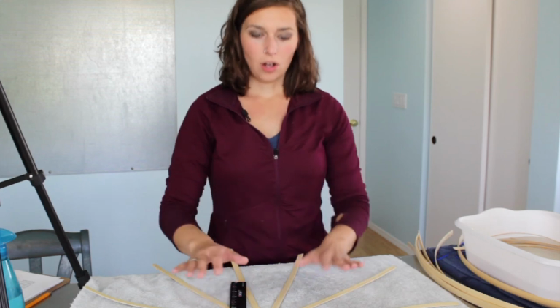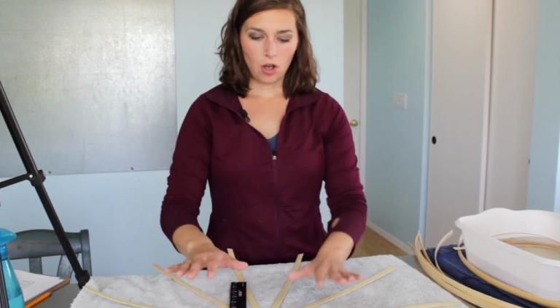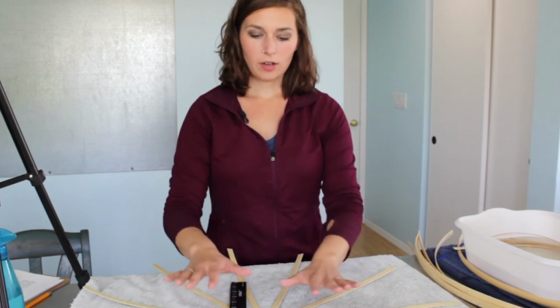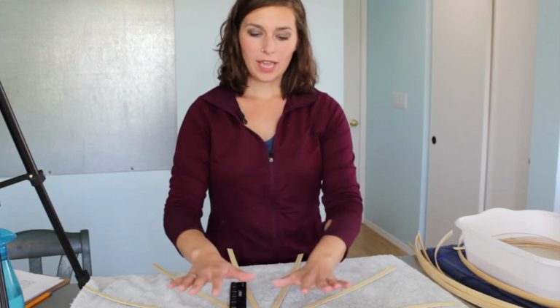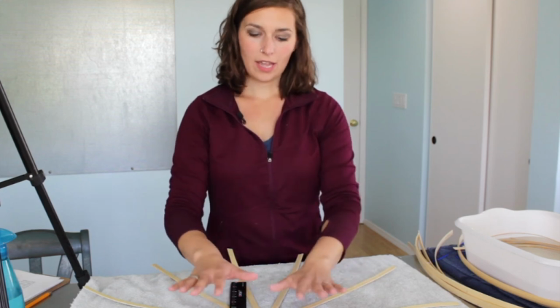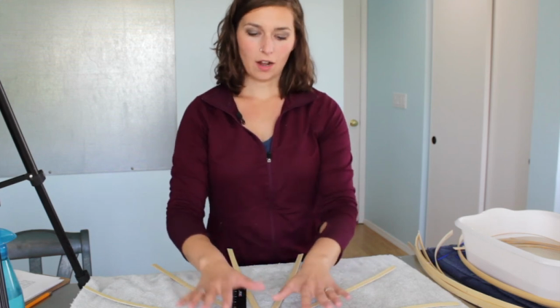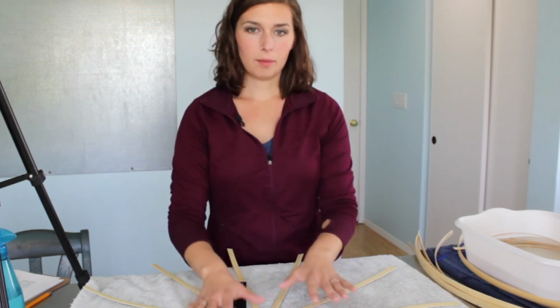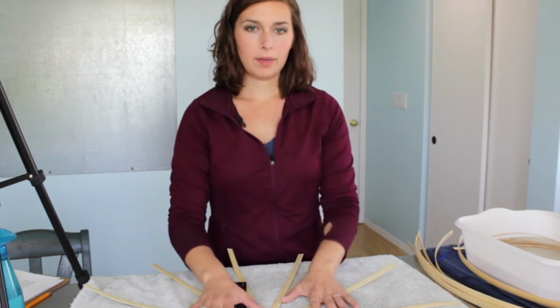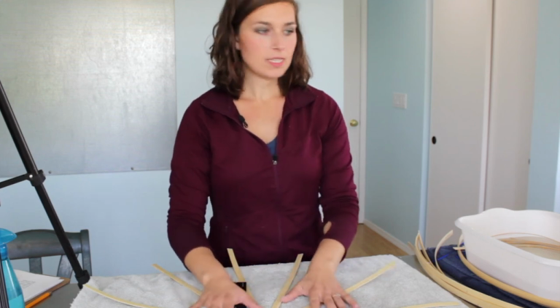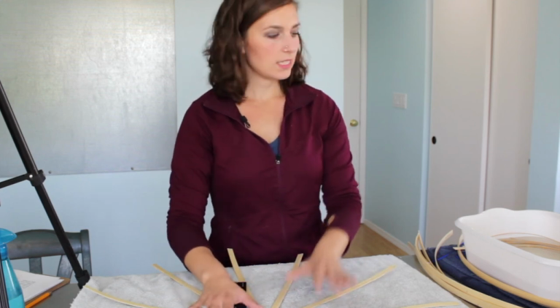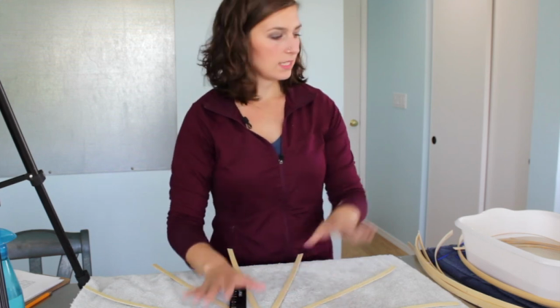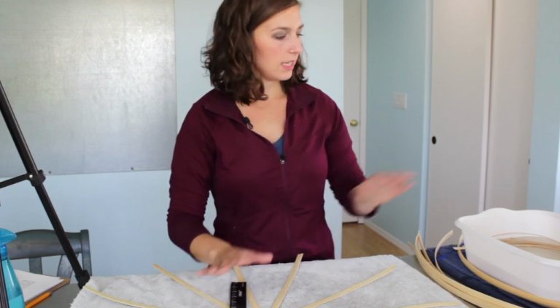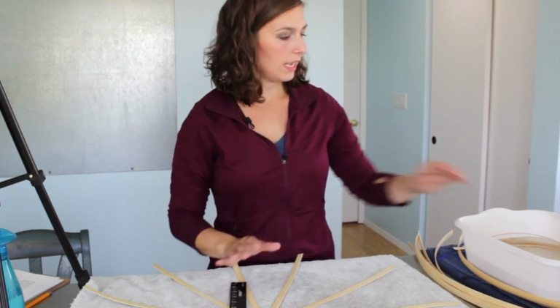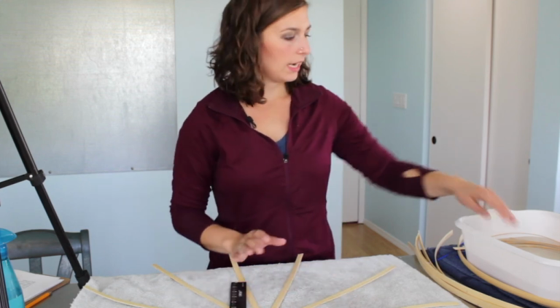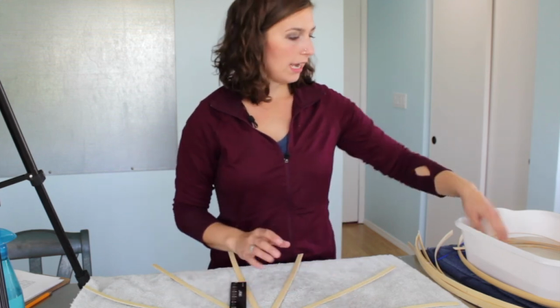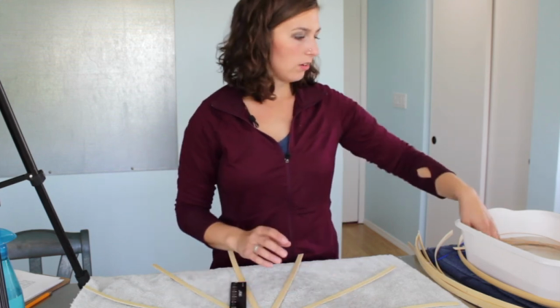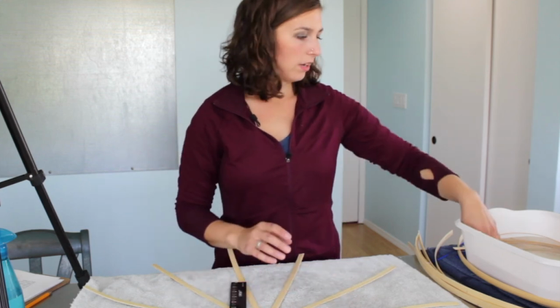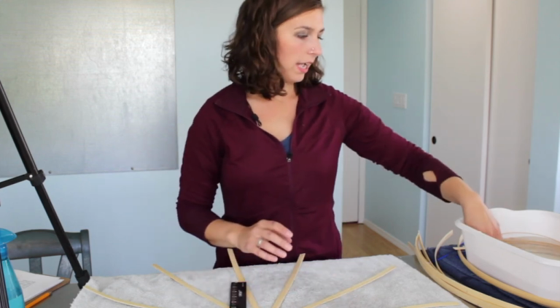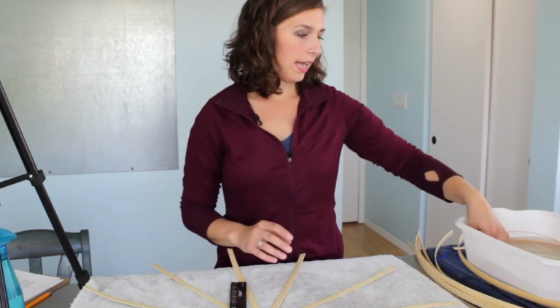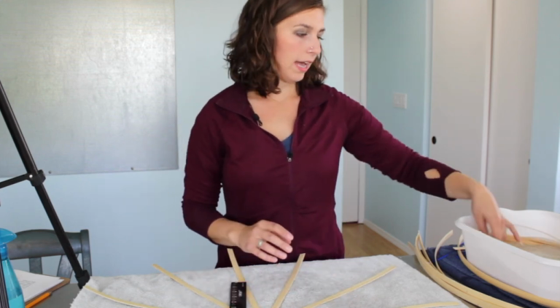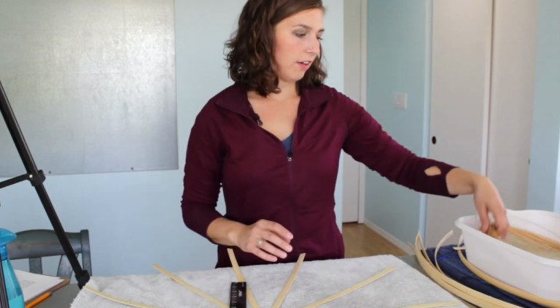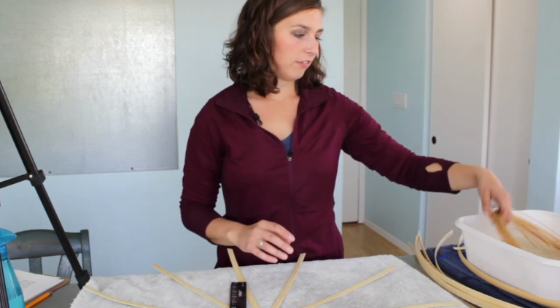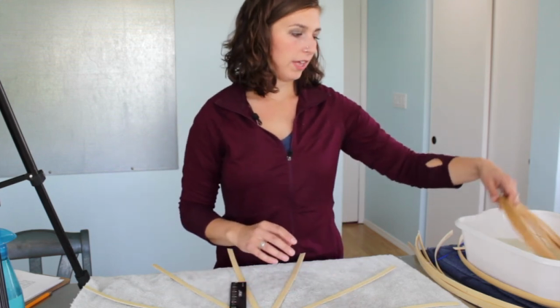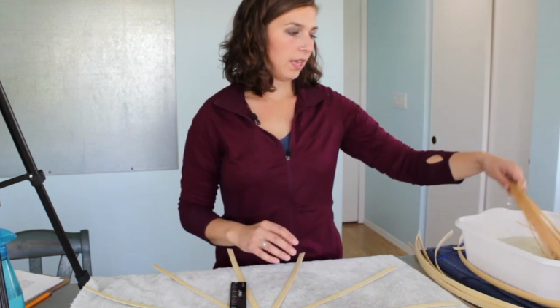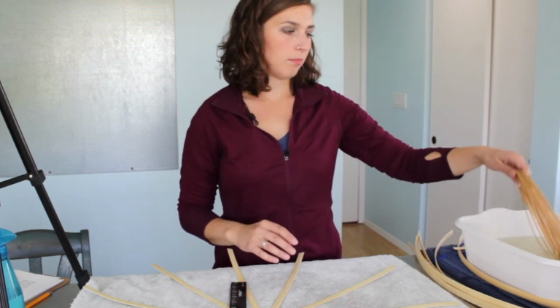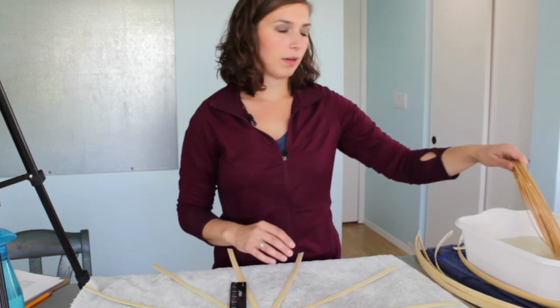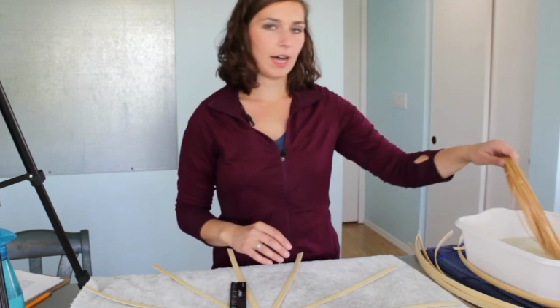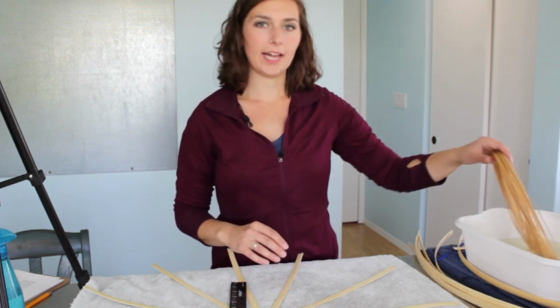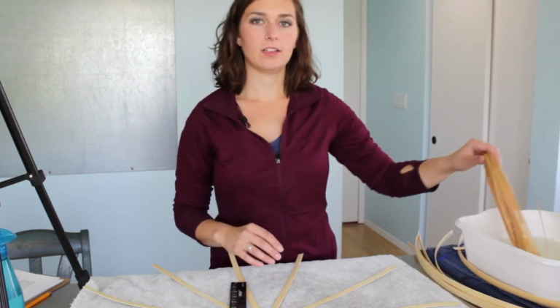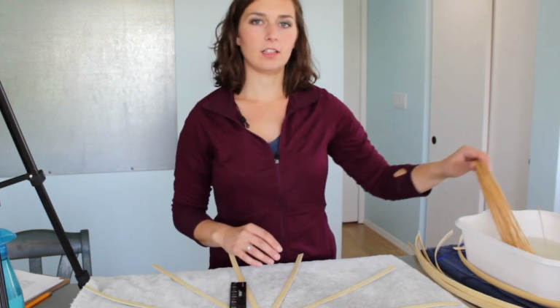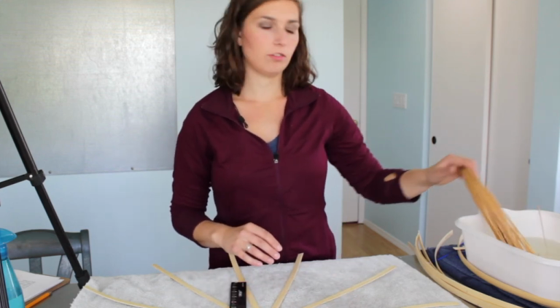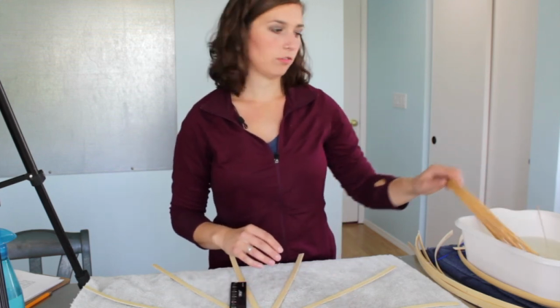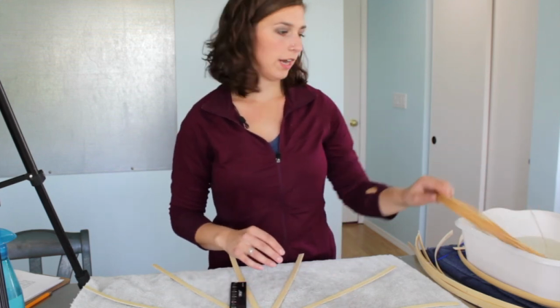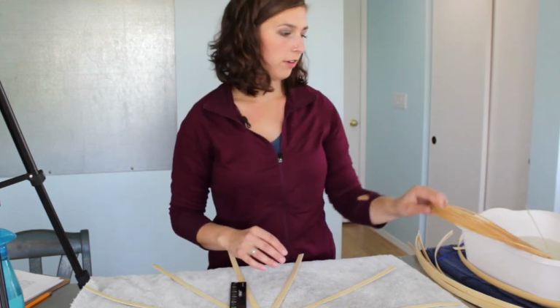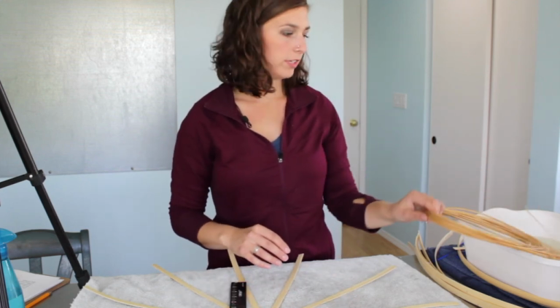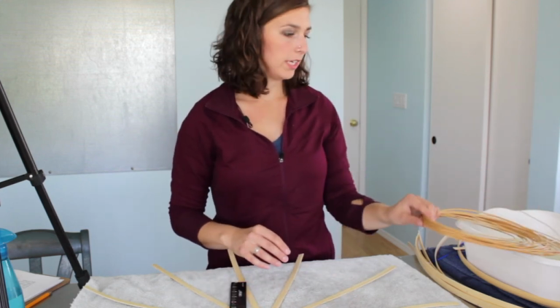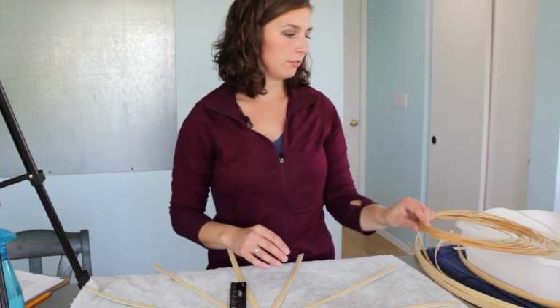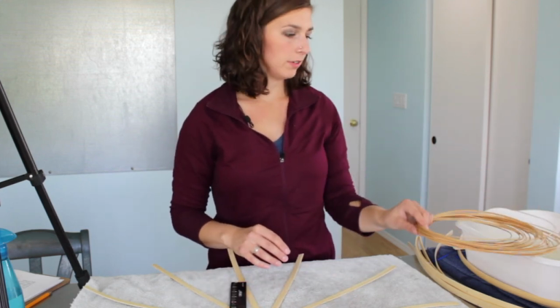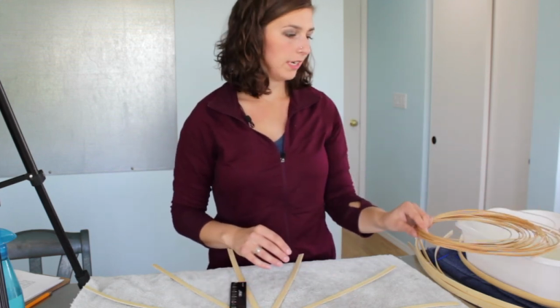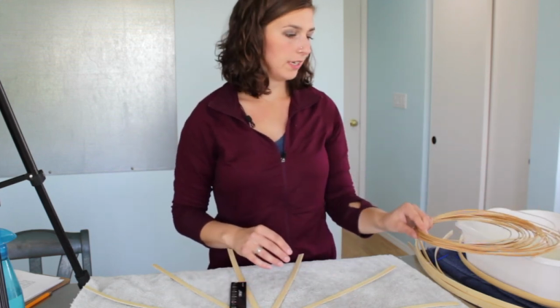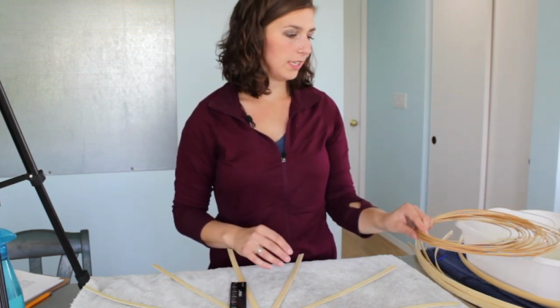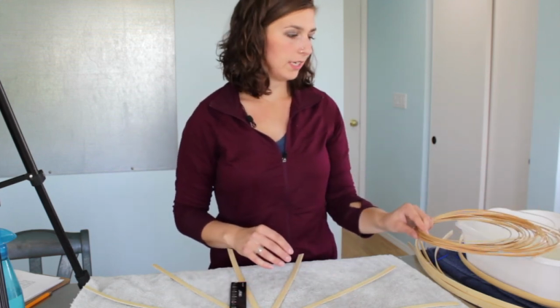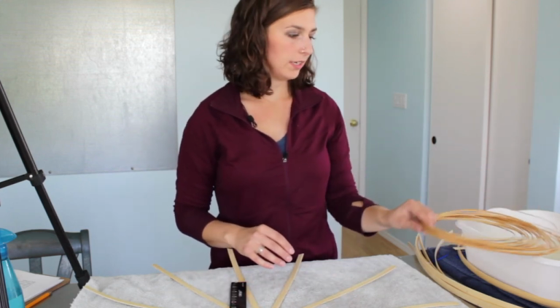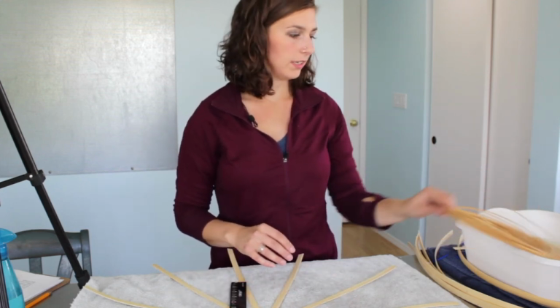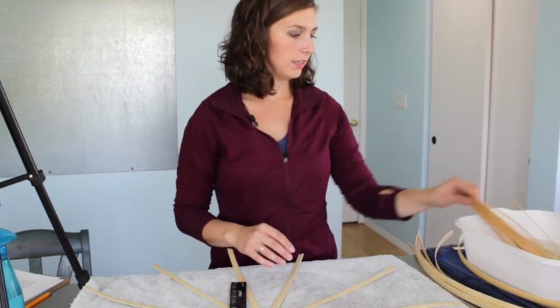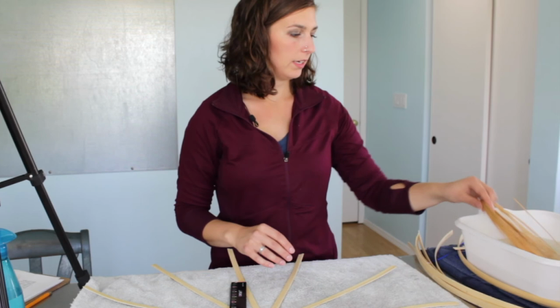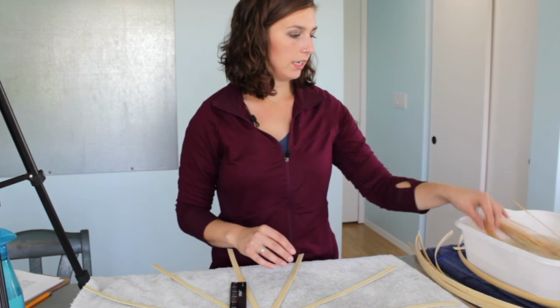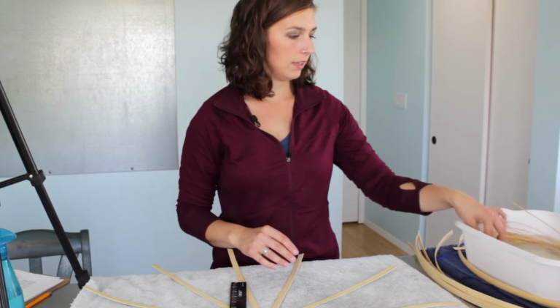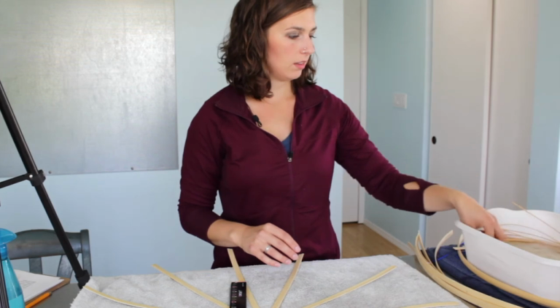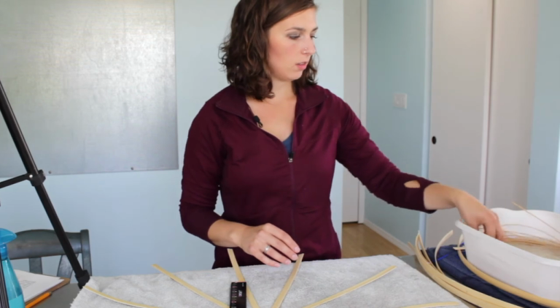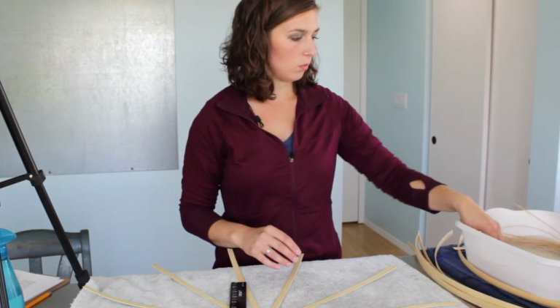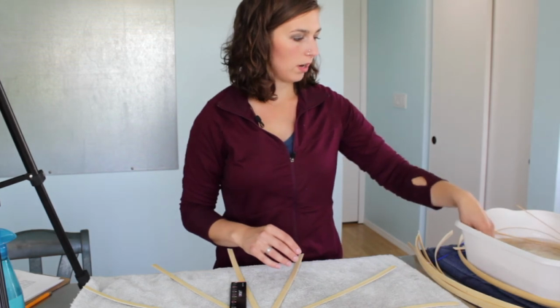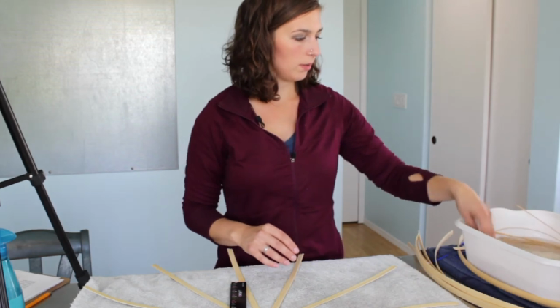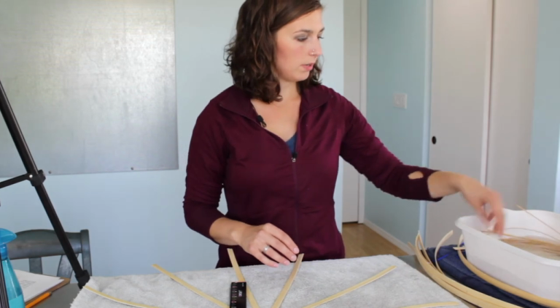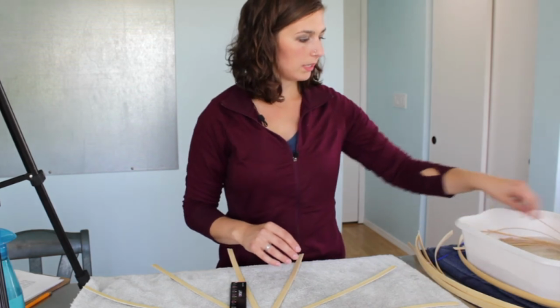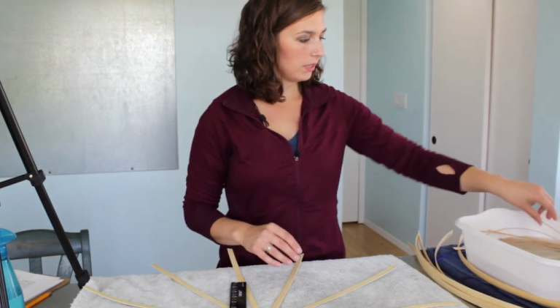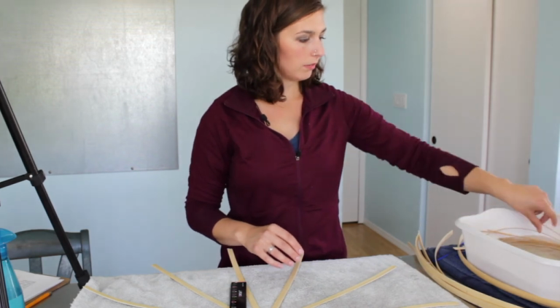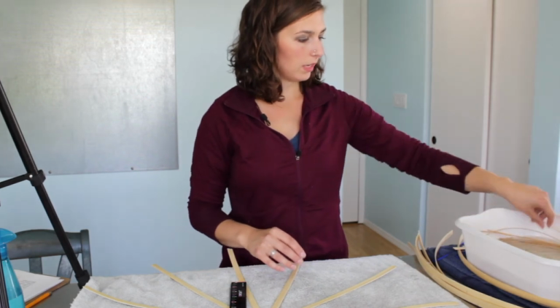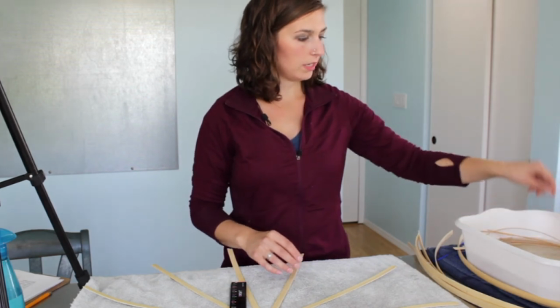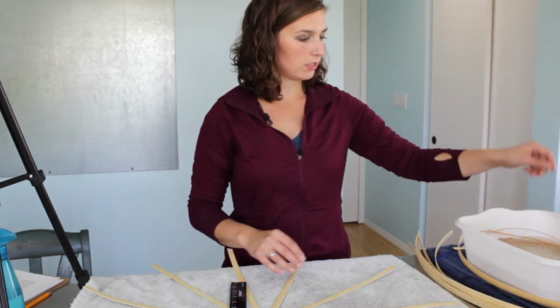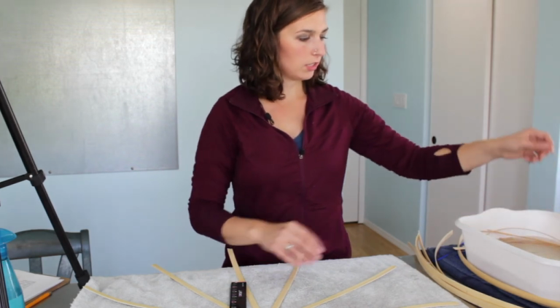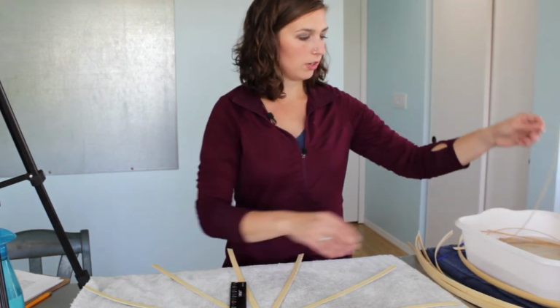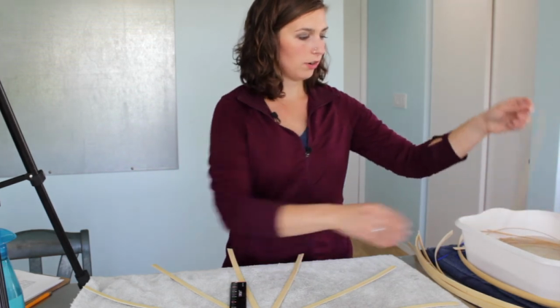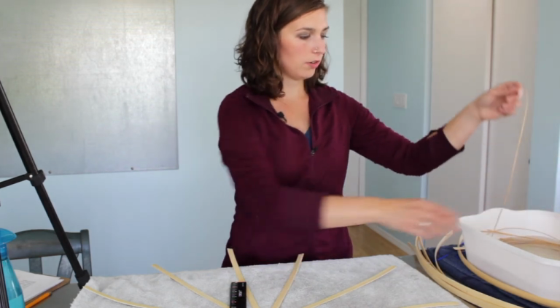Our base is laid out. I have a pile of round reed here in the water bucket ready to go.